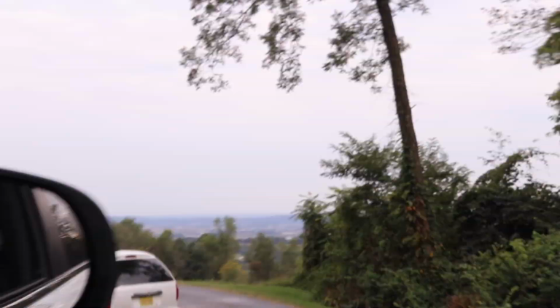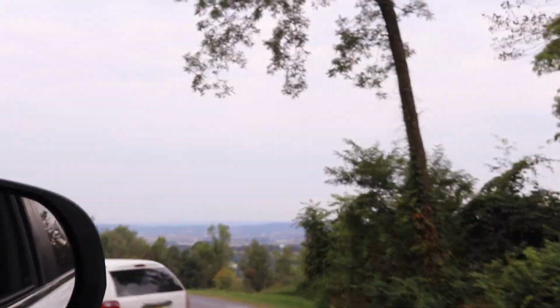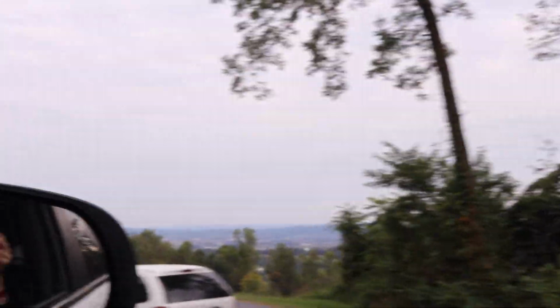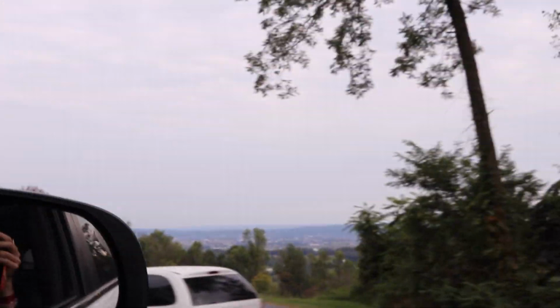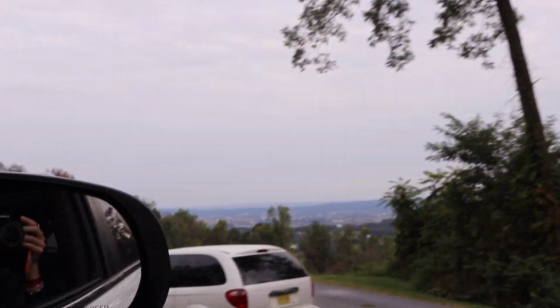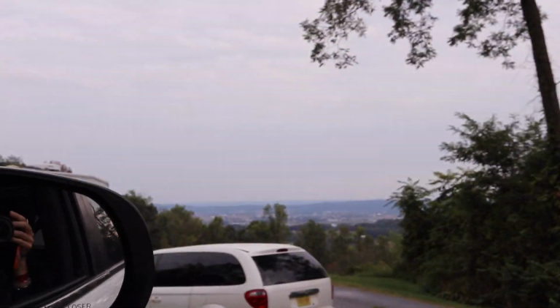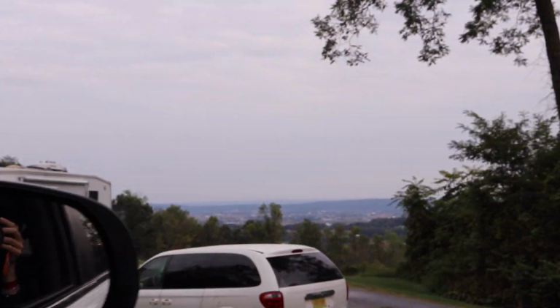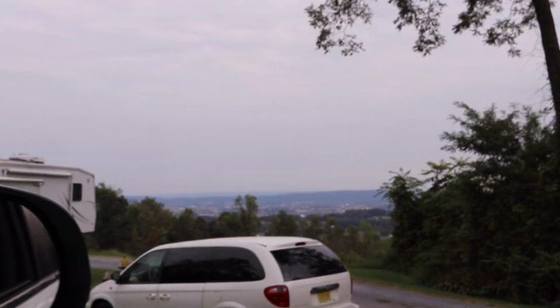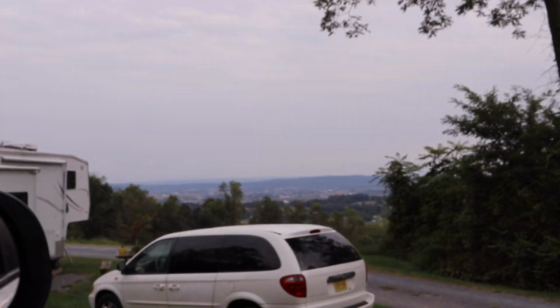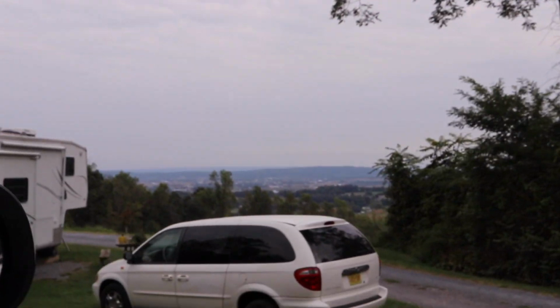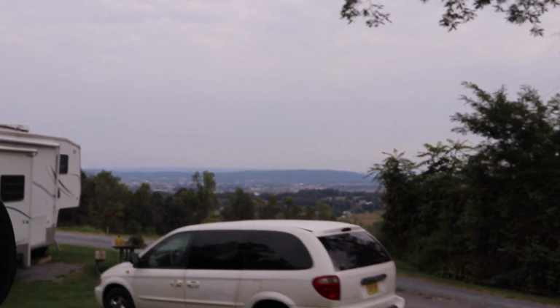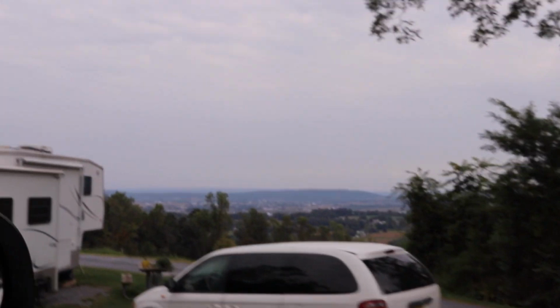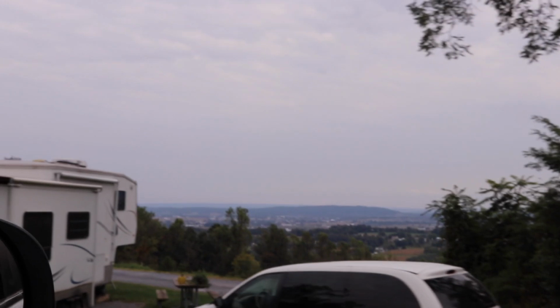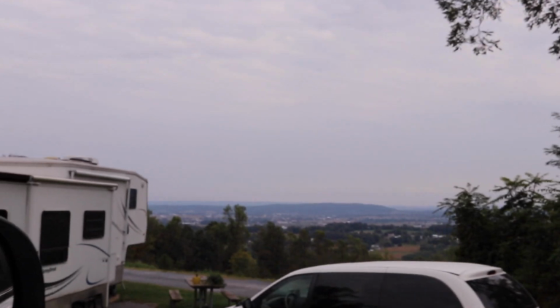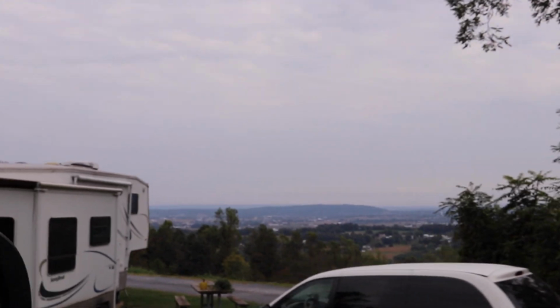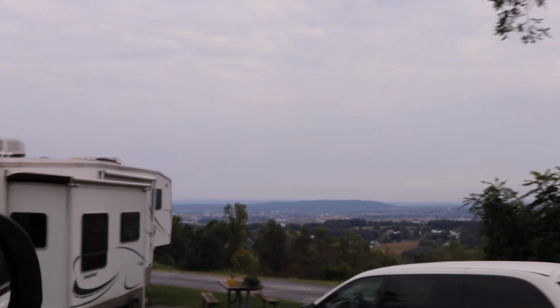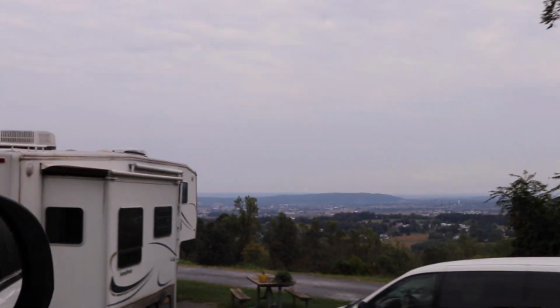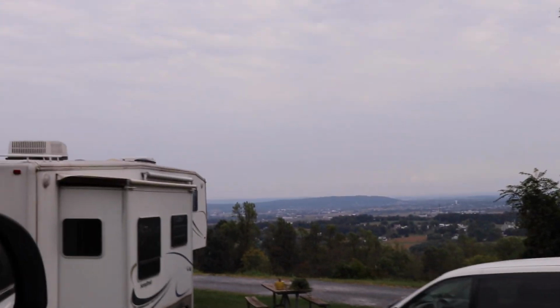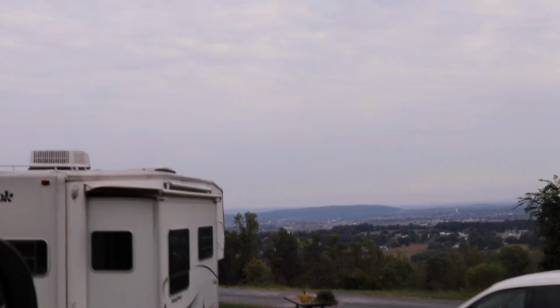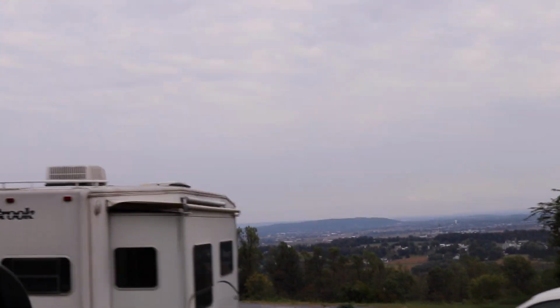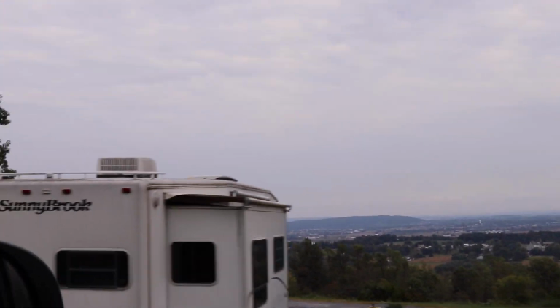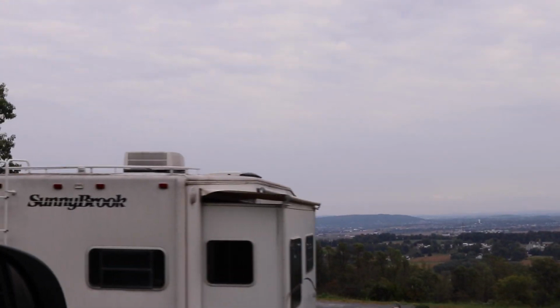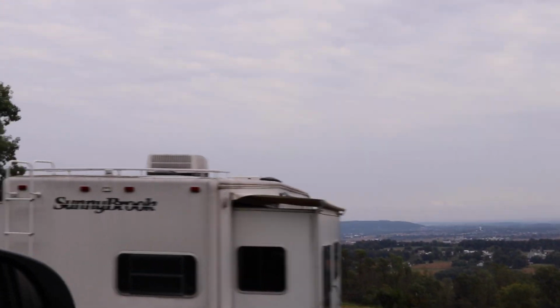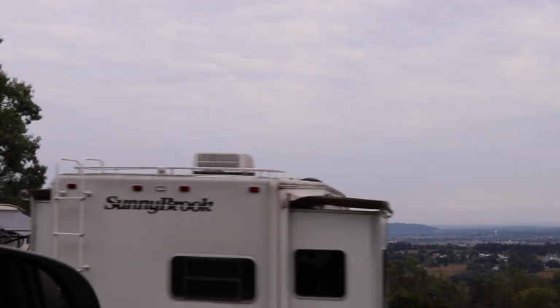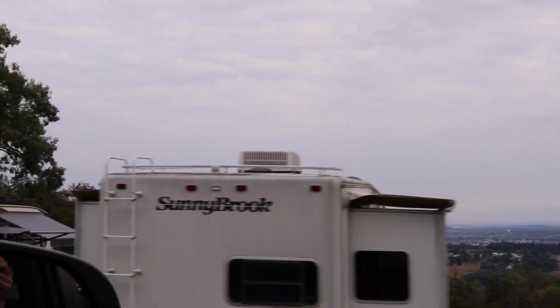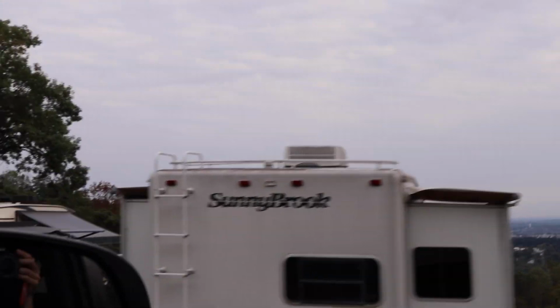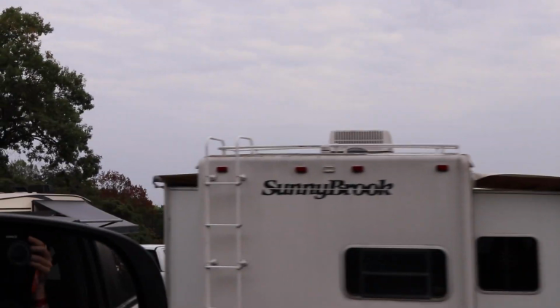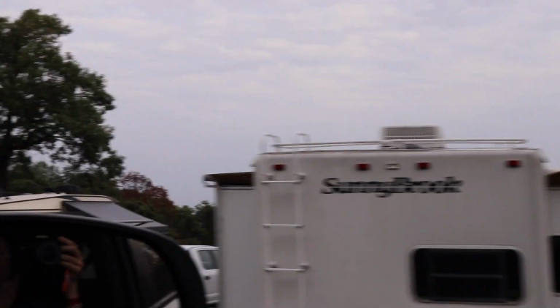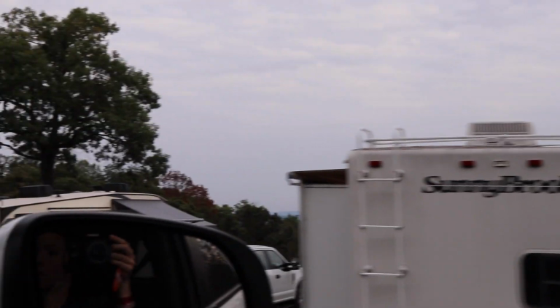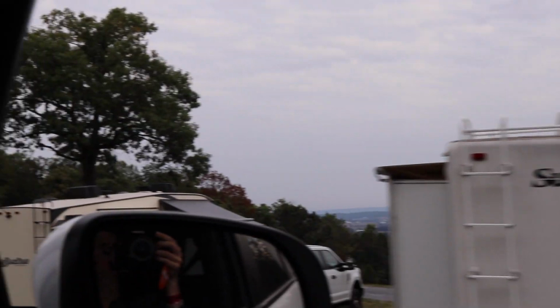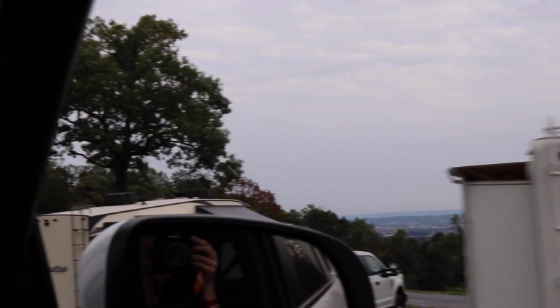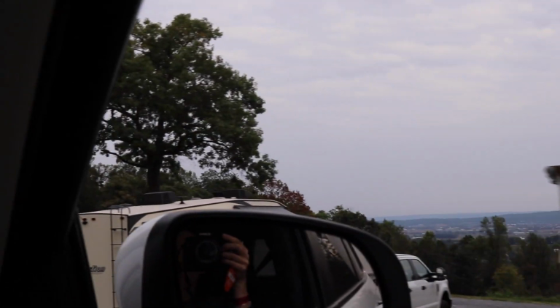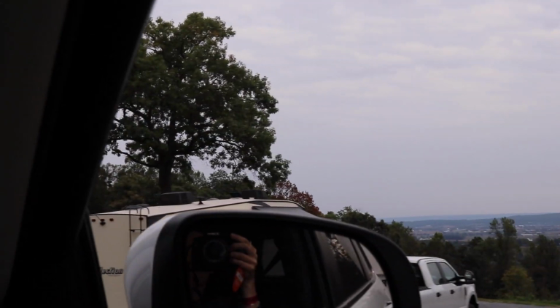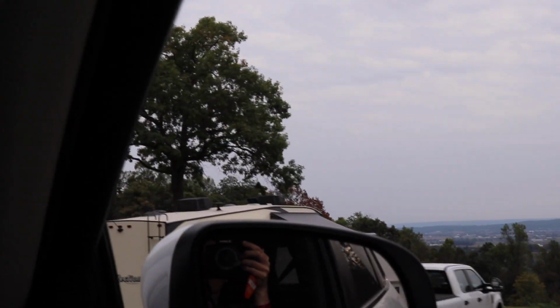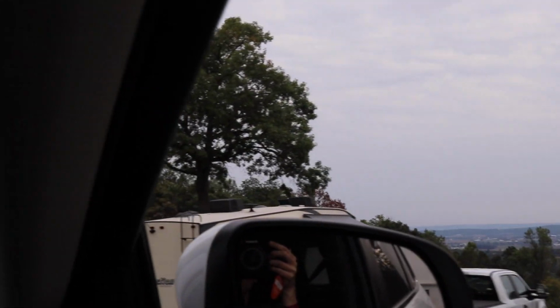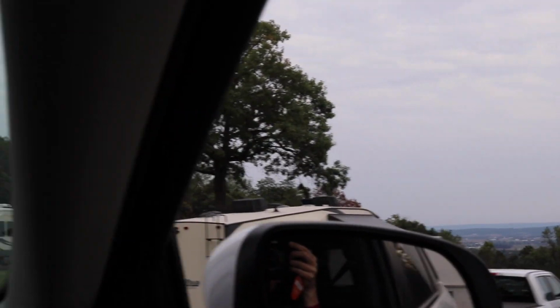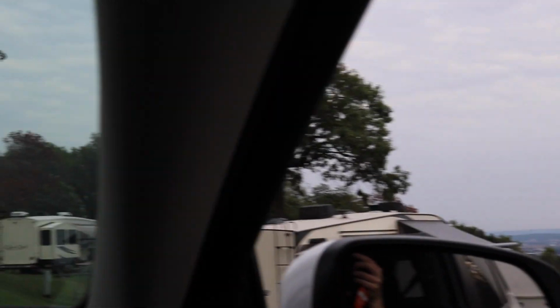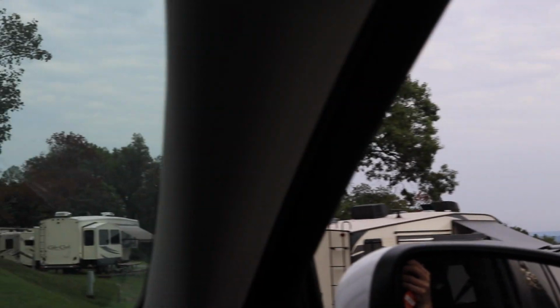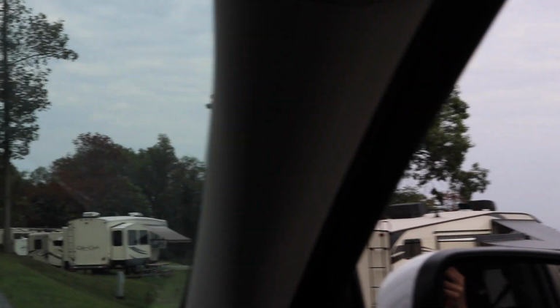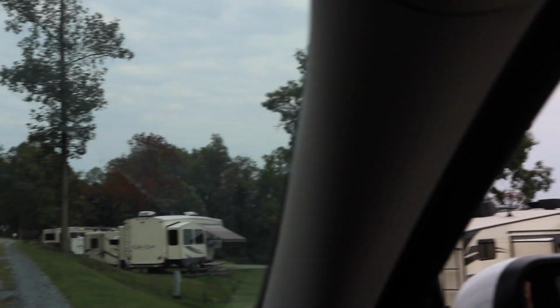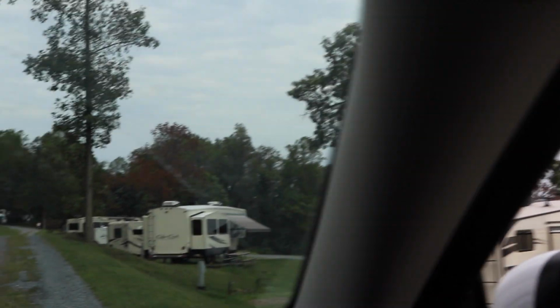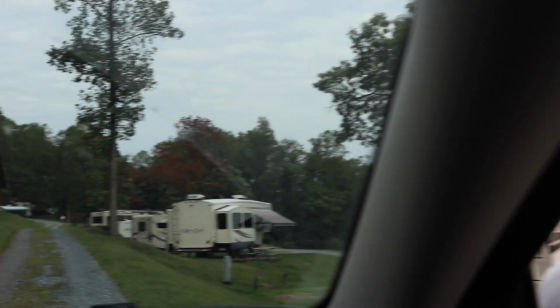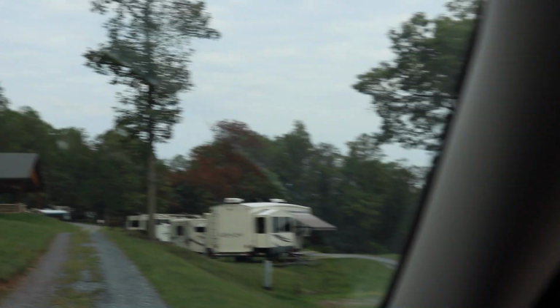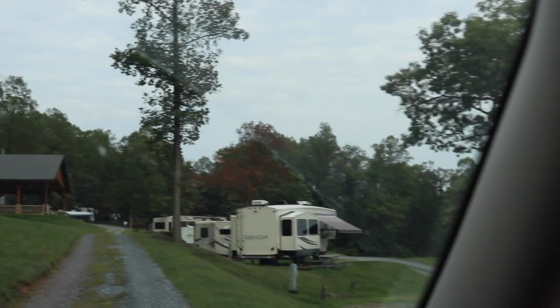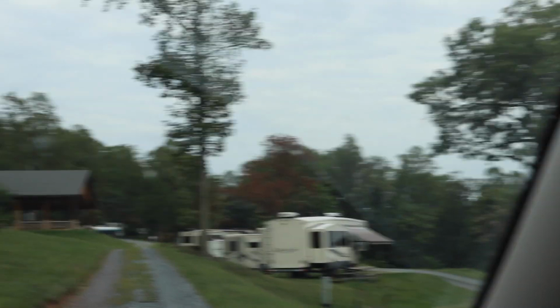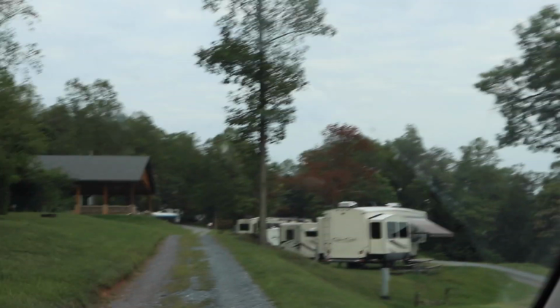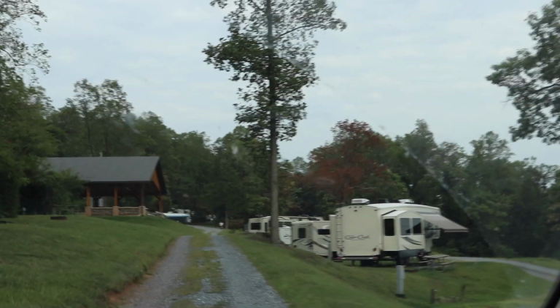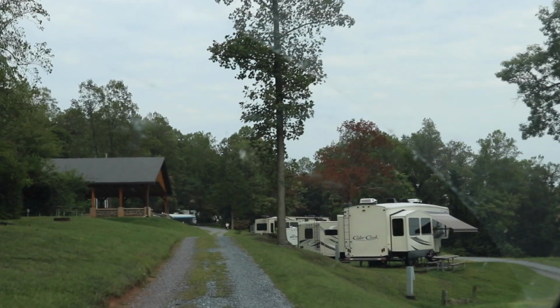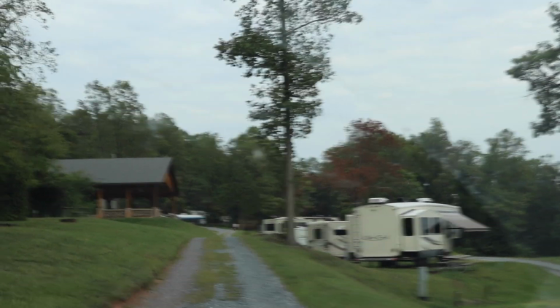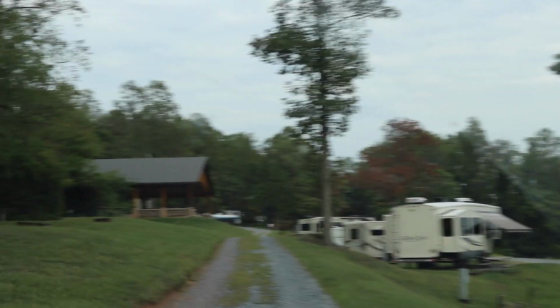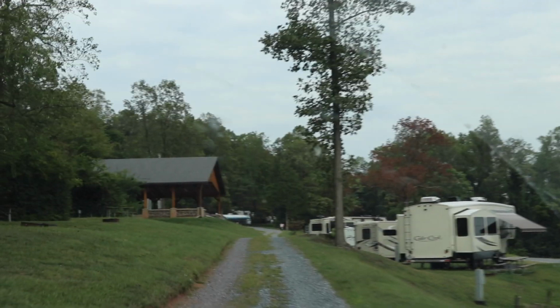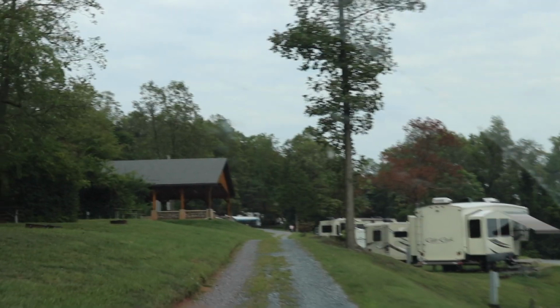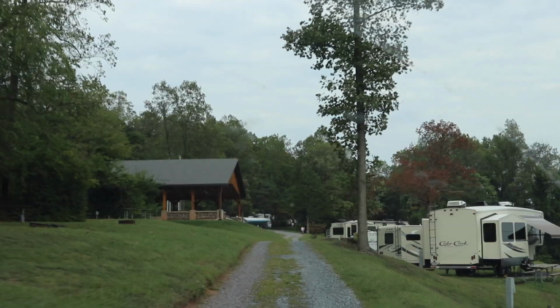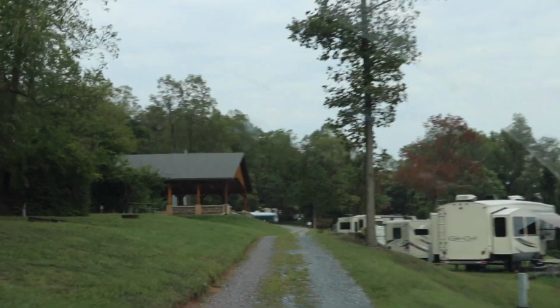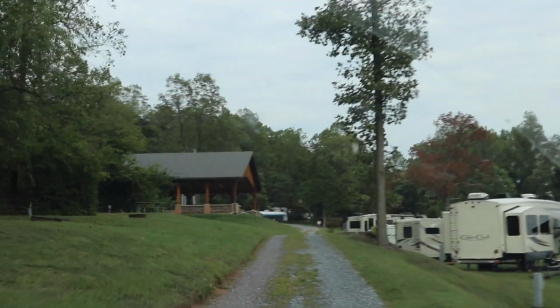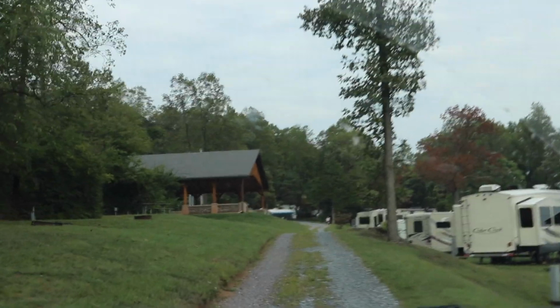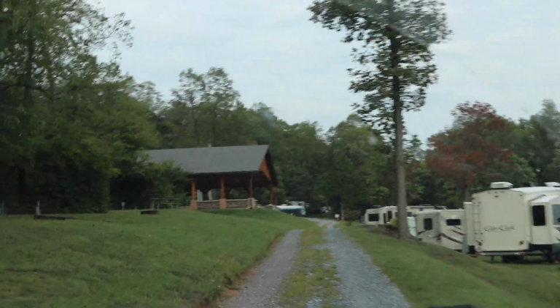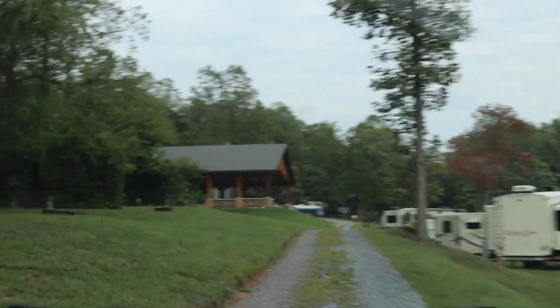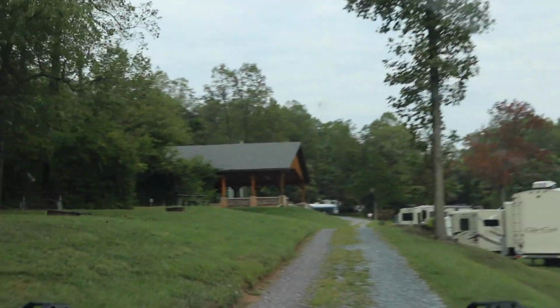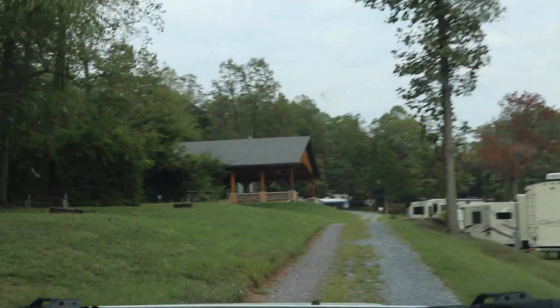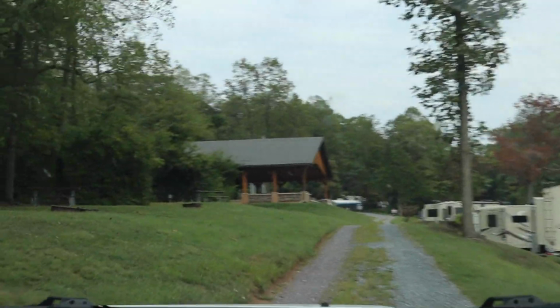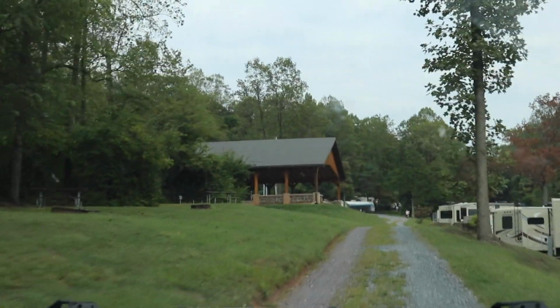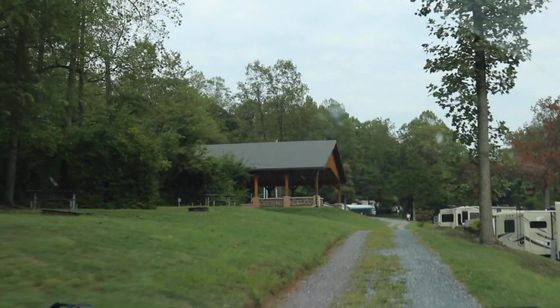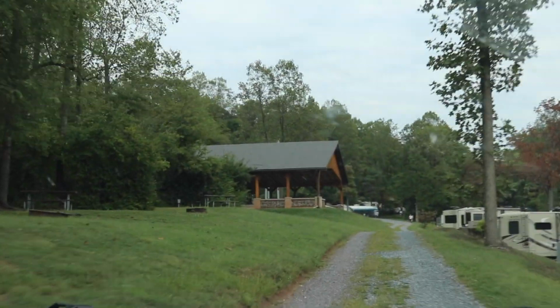We were pretty excited about our last night of camping on this trip, mostly because we had heard great things about Starlight Campground — it has a great view, and this was our first time camping with full hookups.